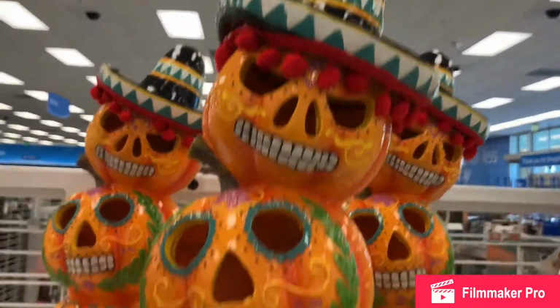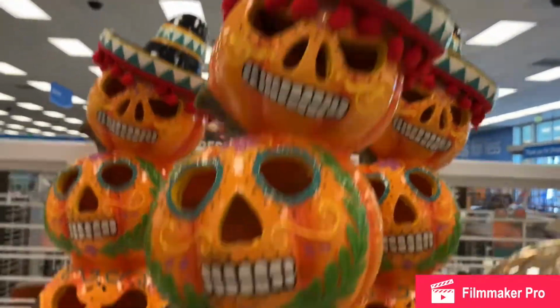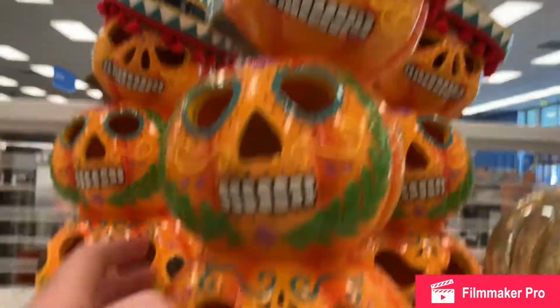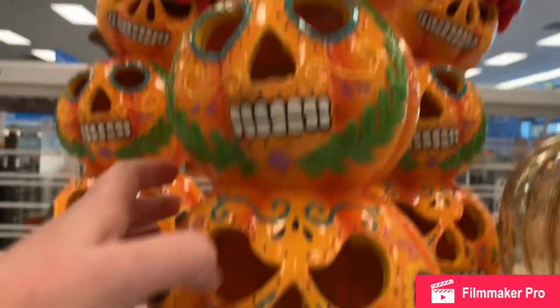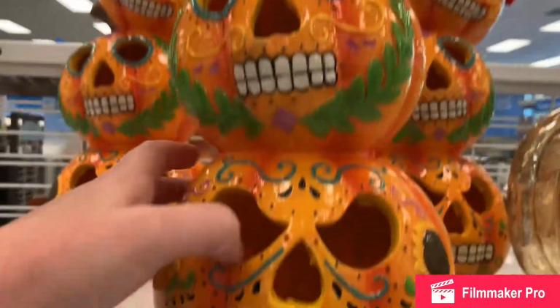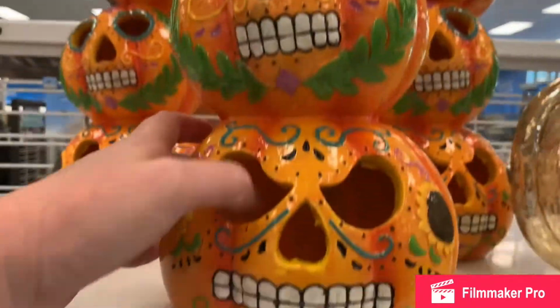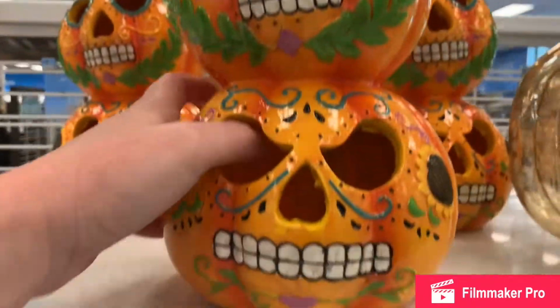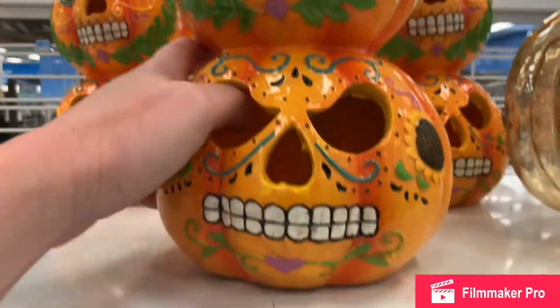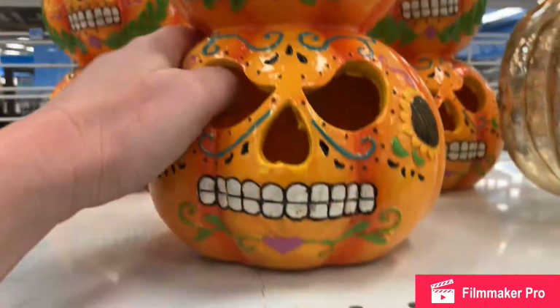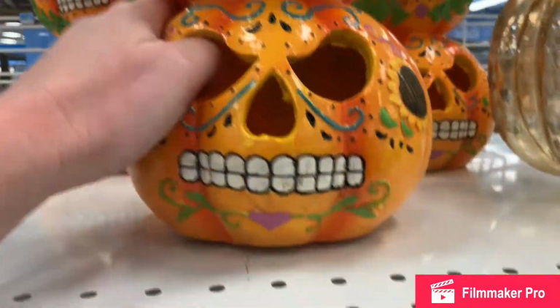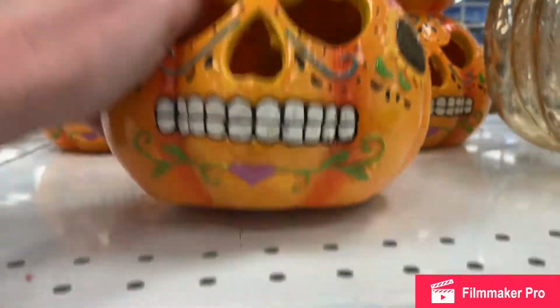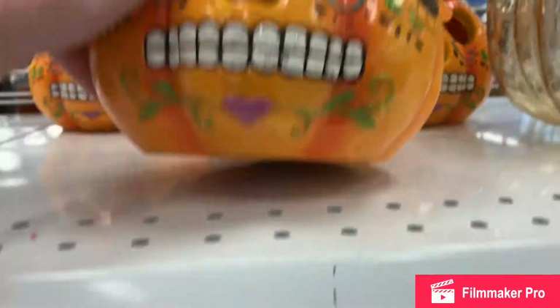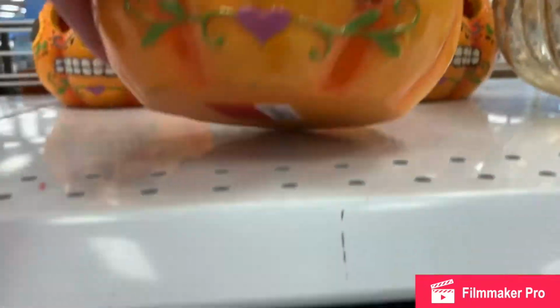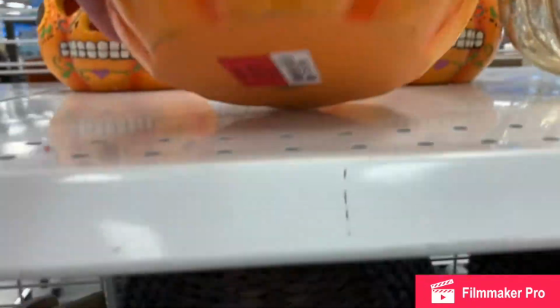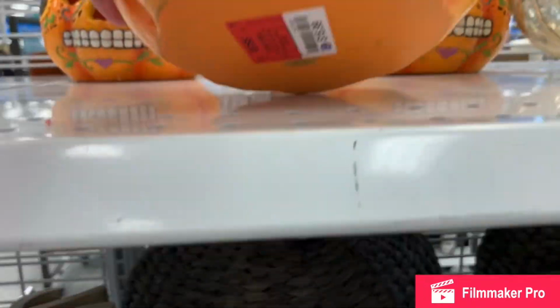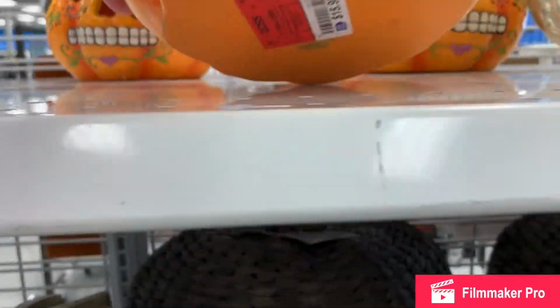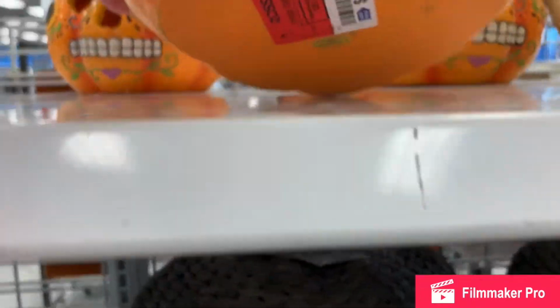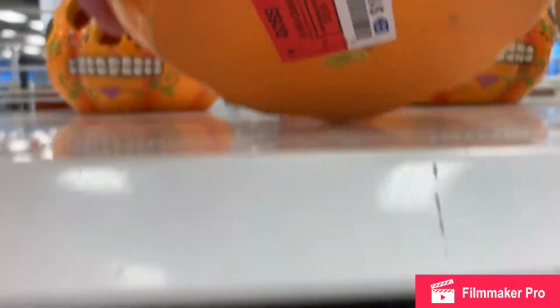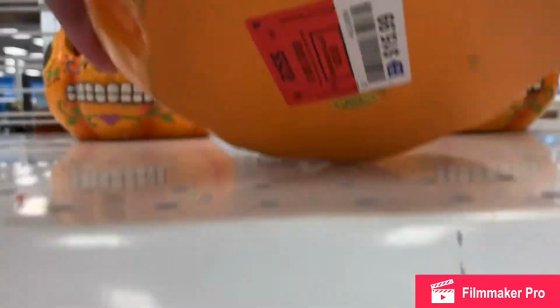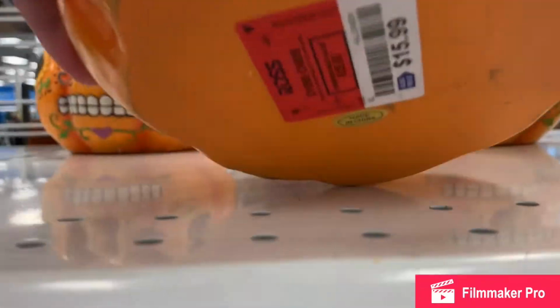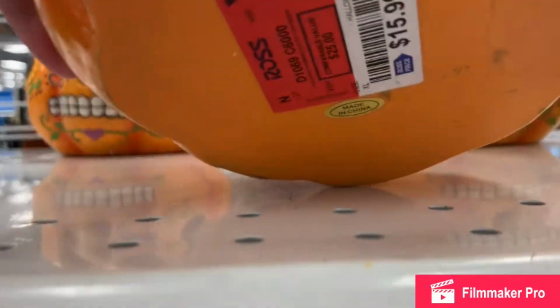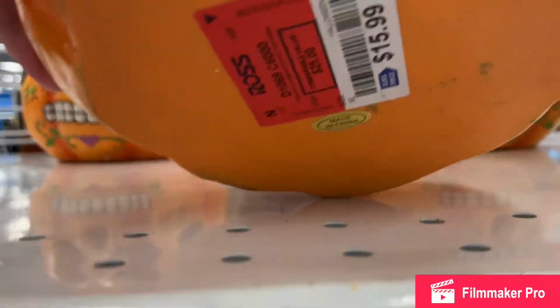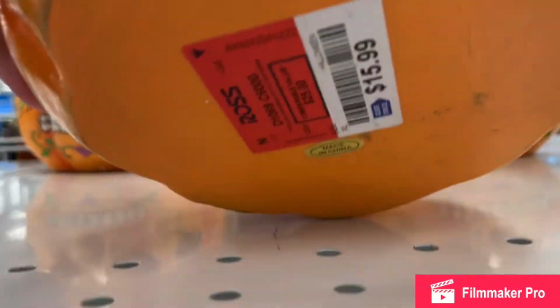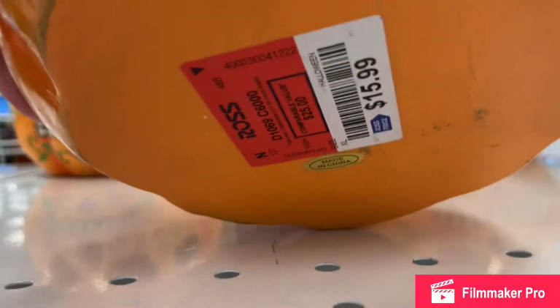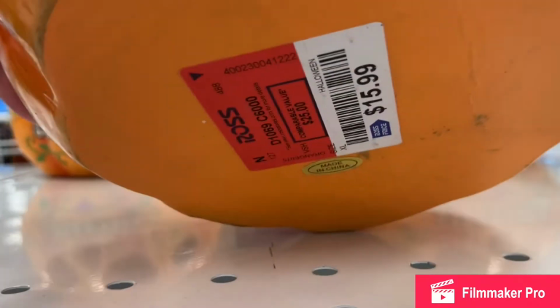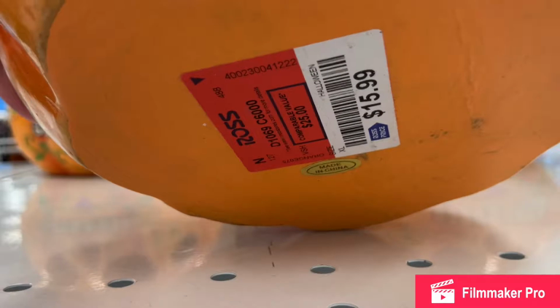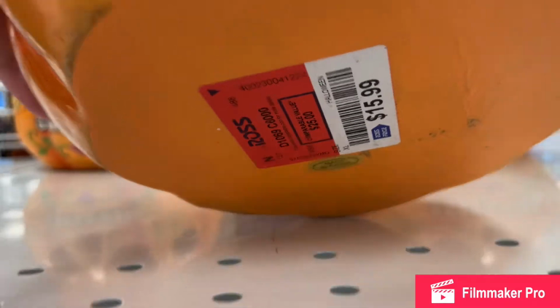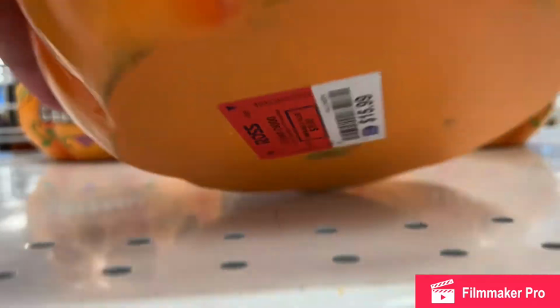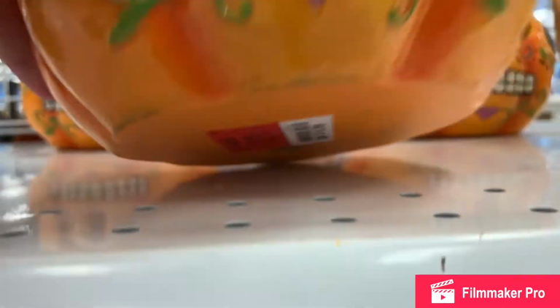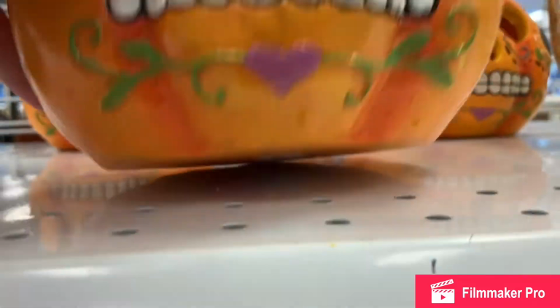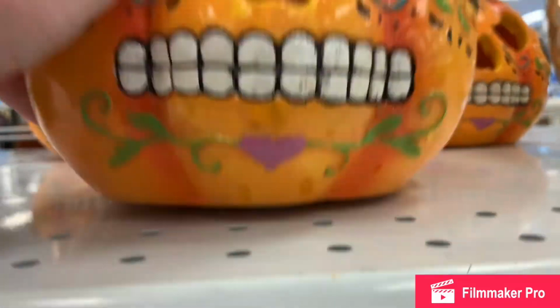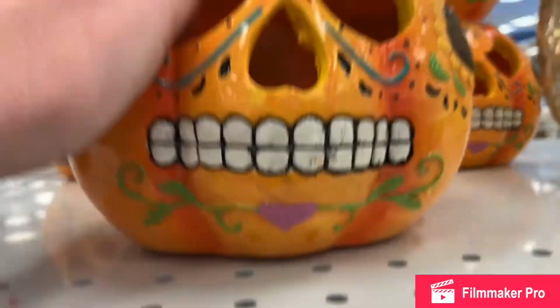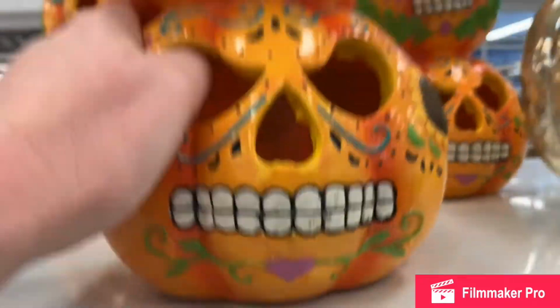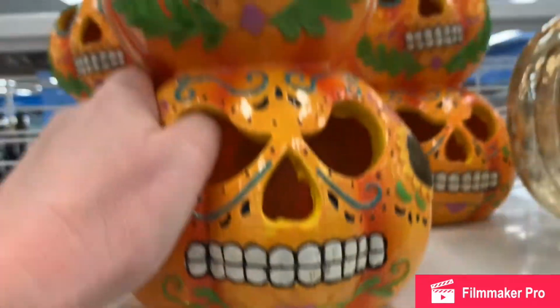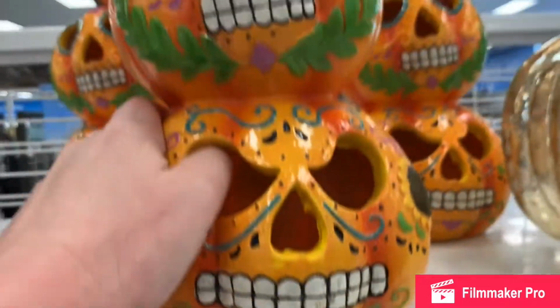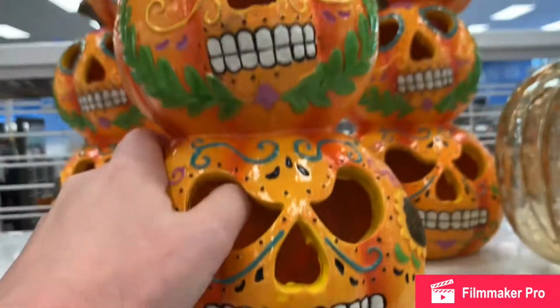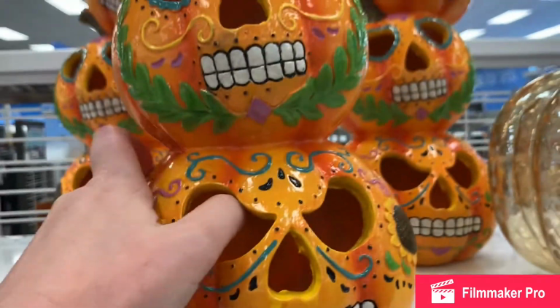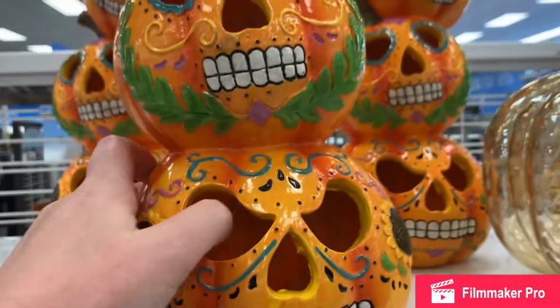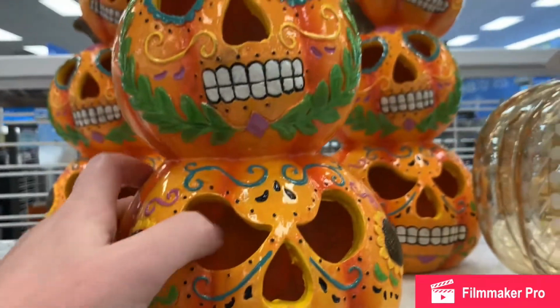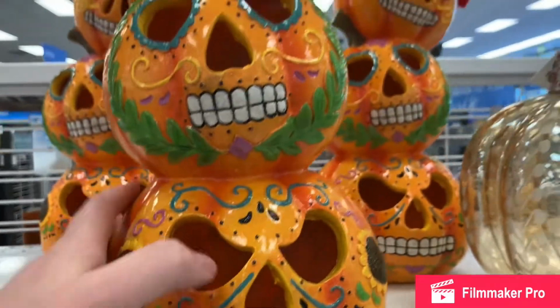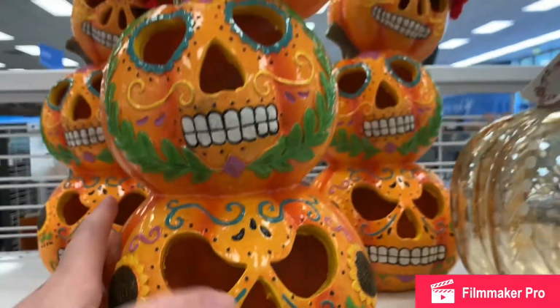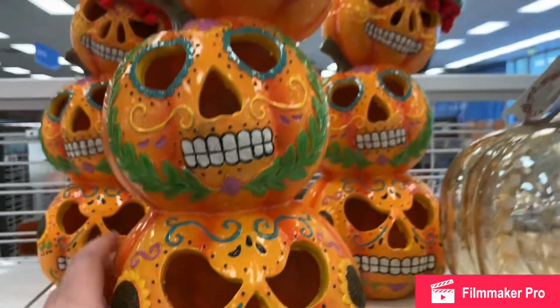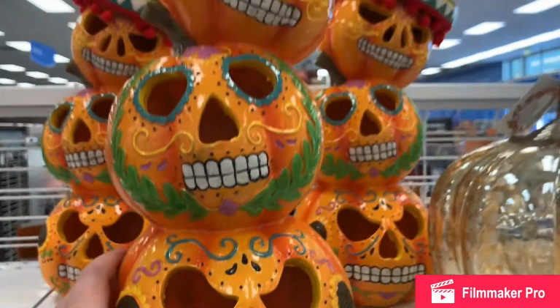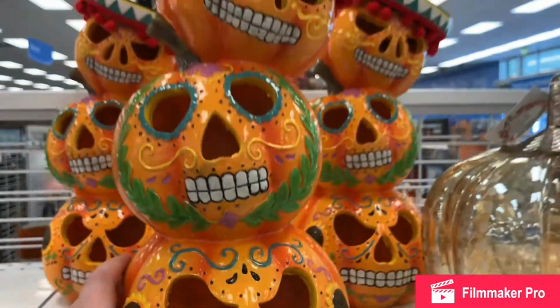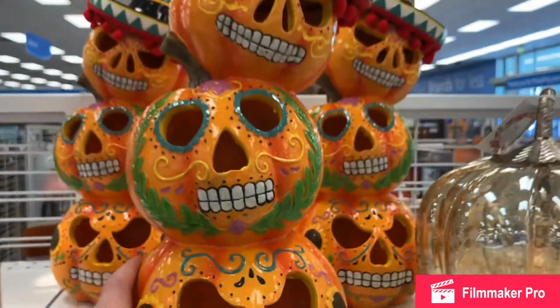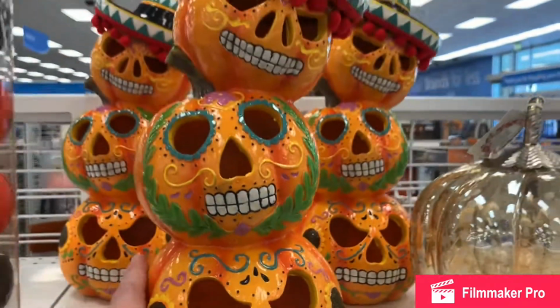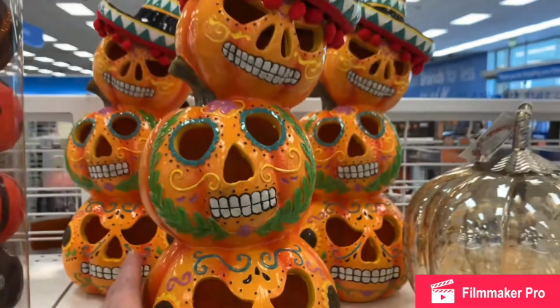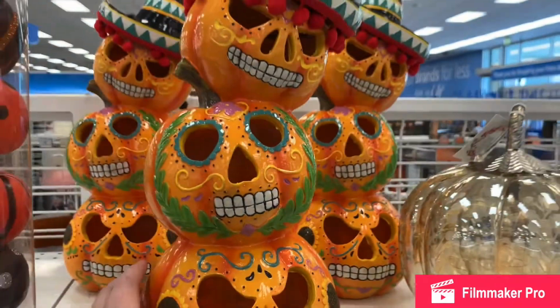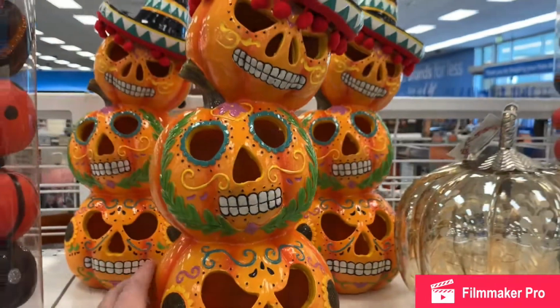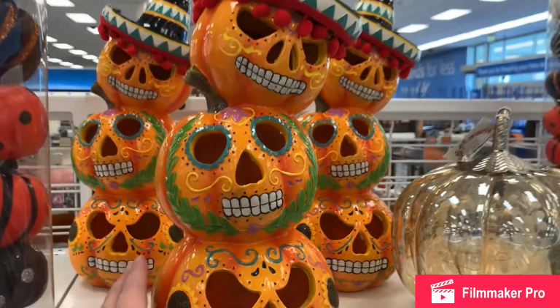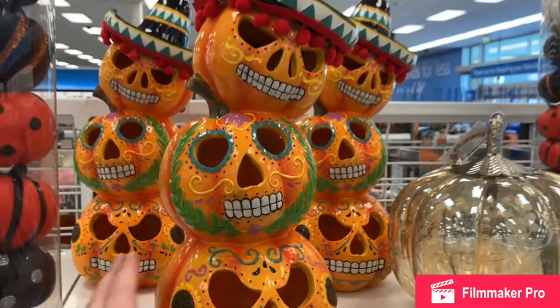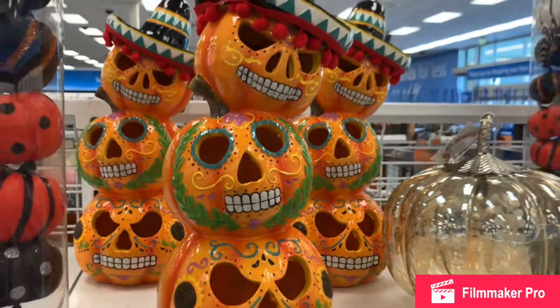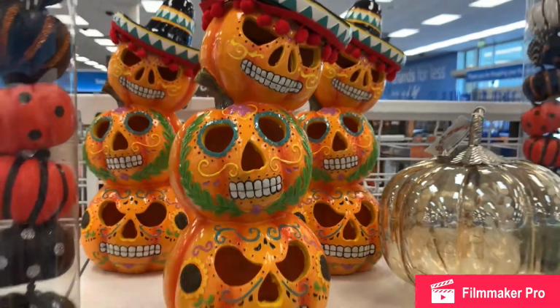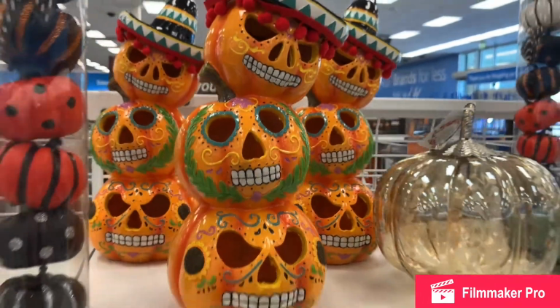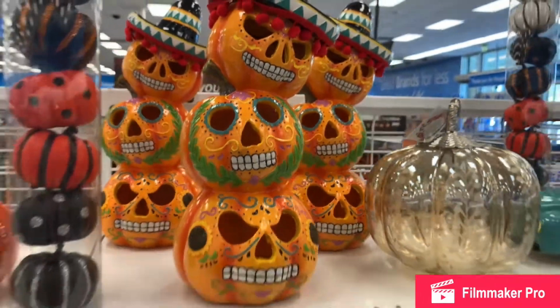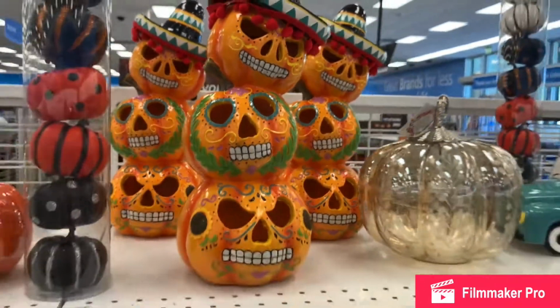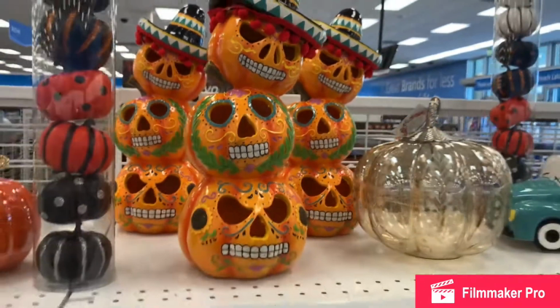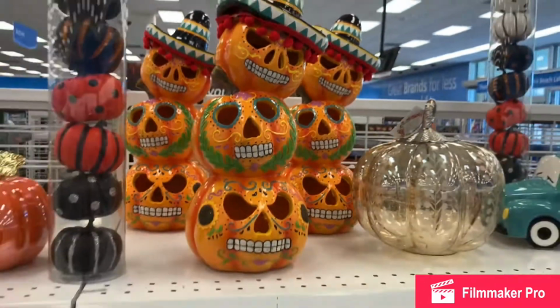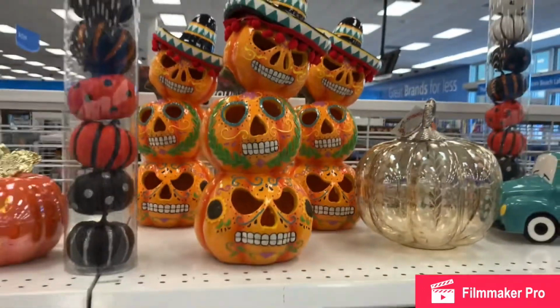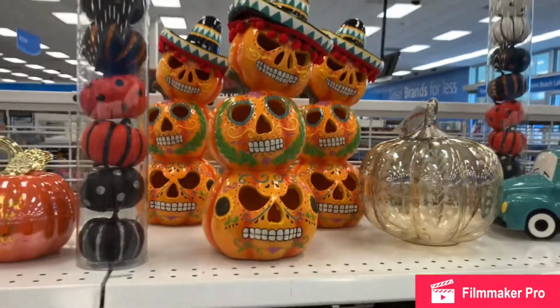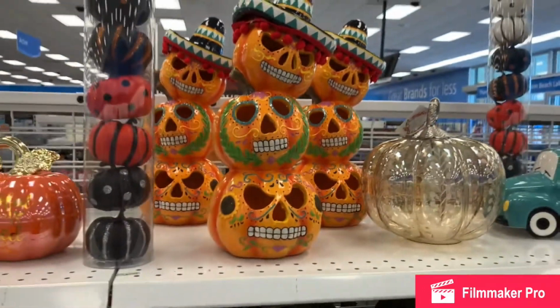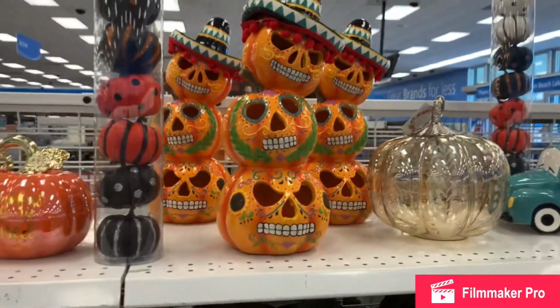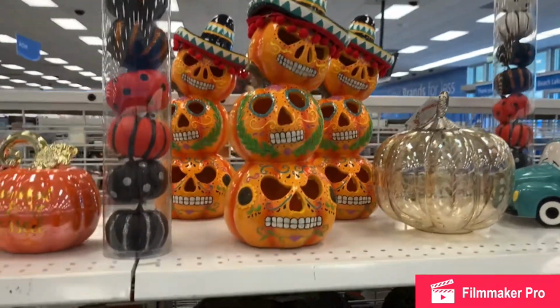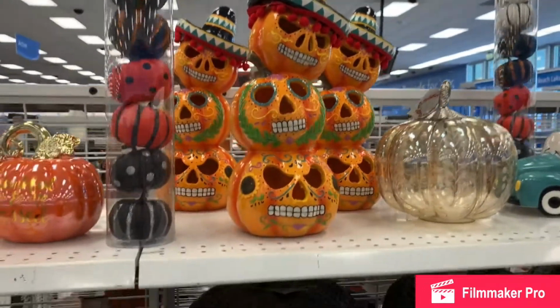These are really cute — they're resin, didn't see them anywhere else. $16. Day of the Dead. They do not light up.